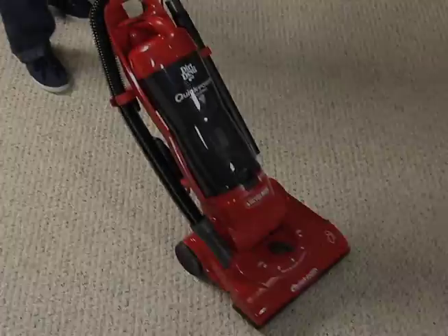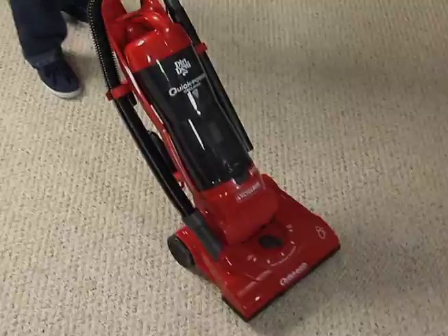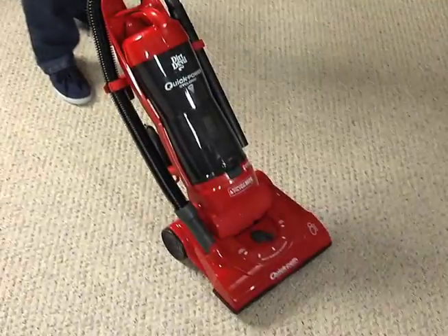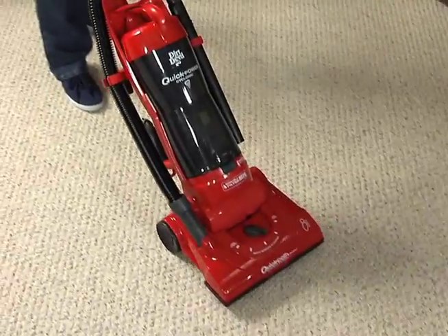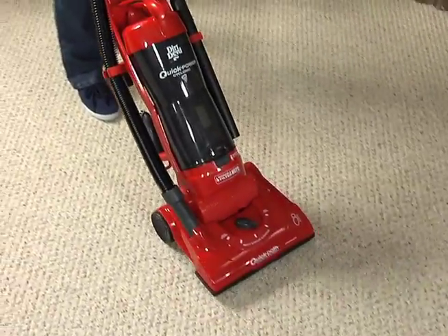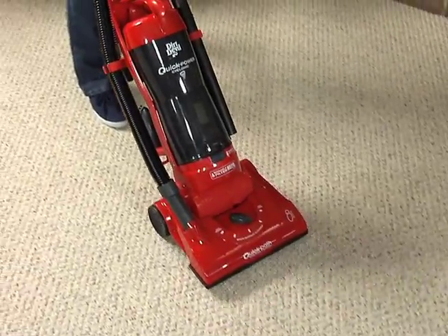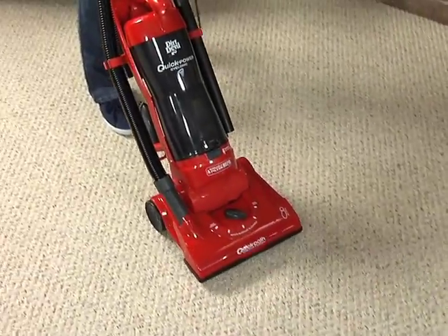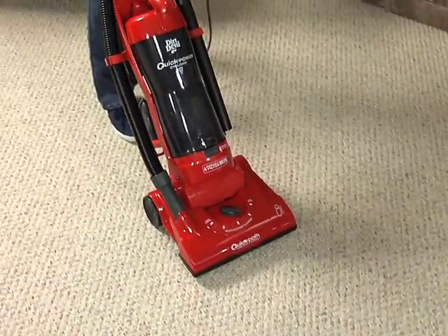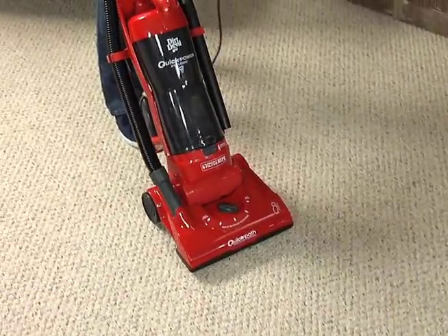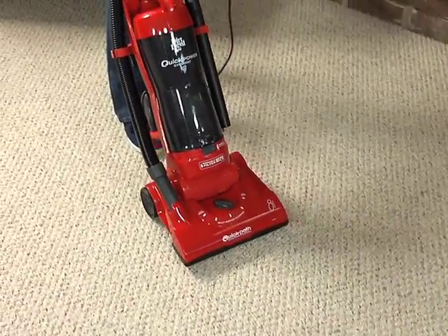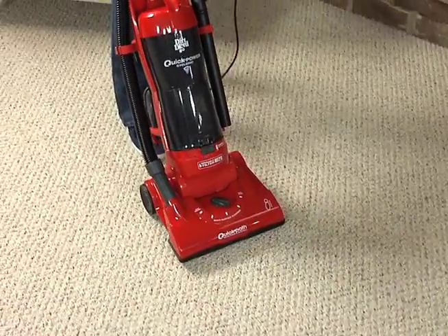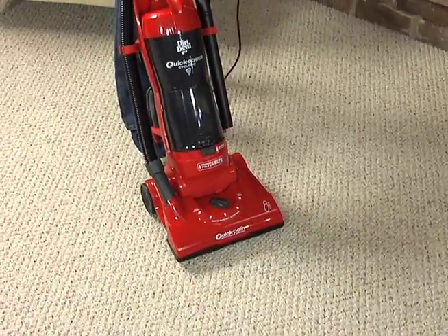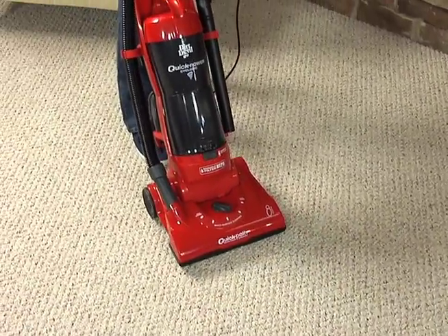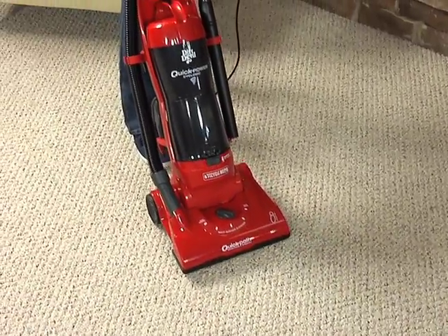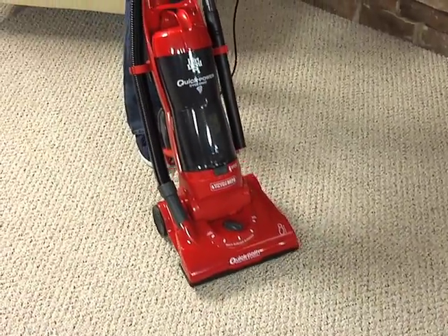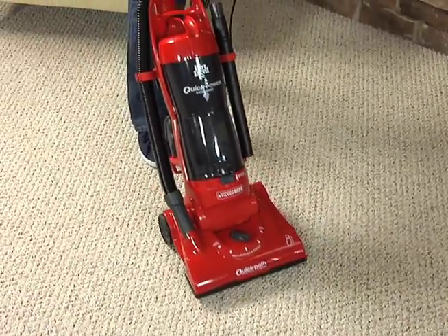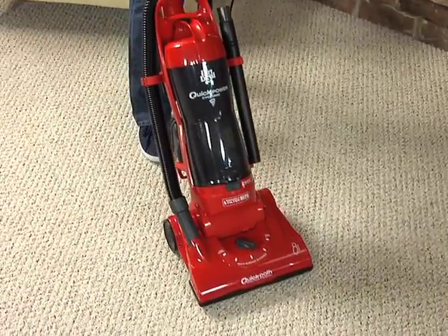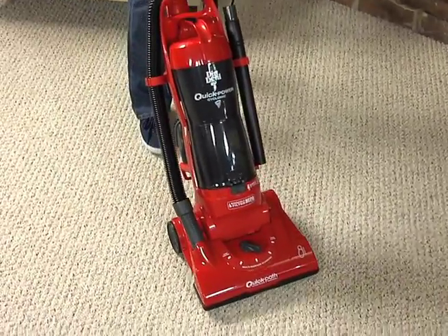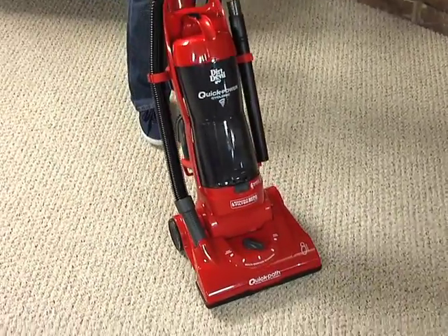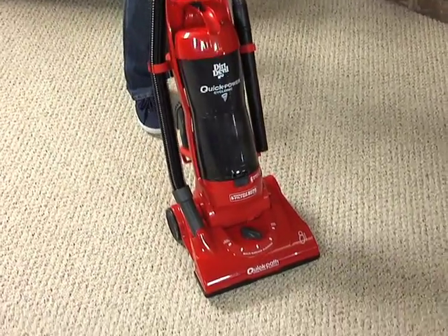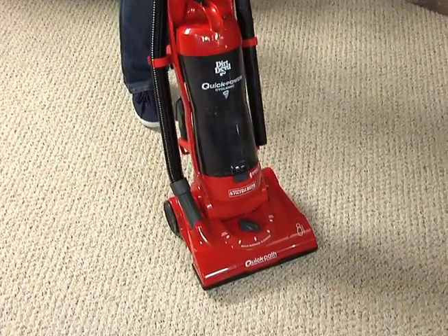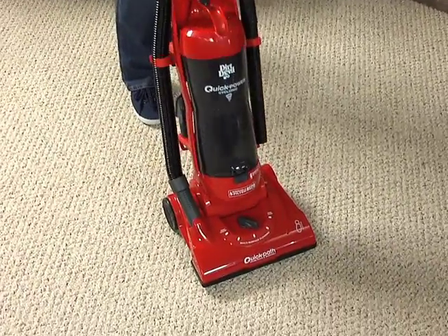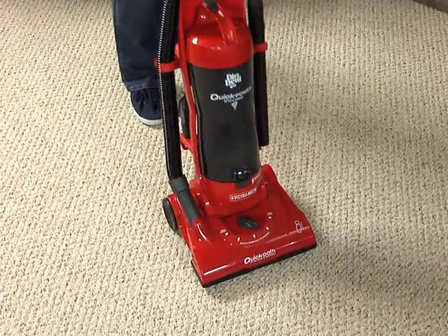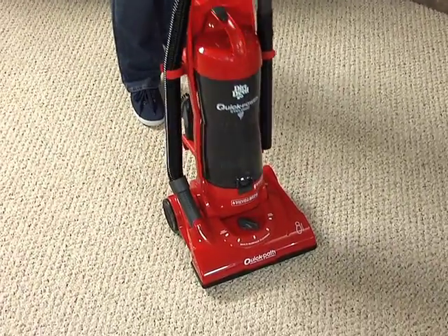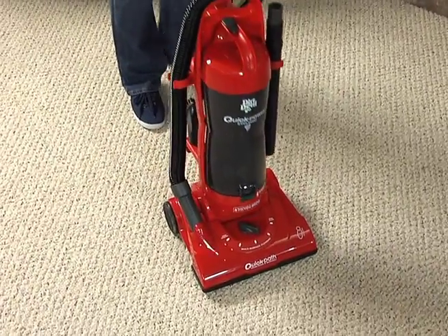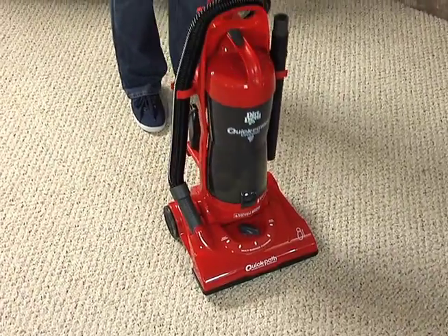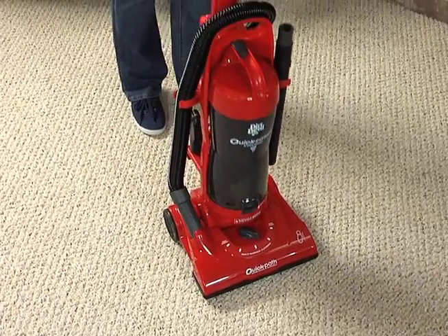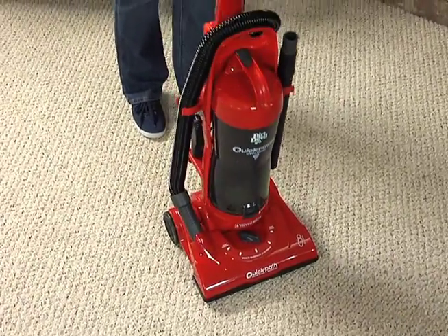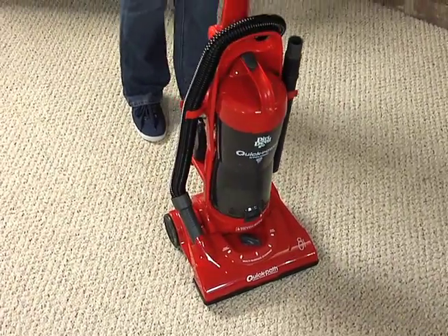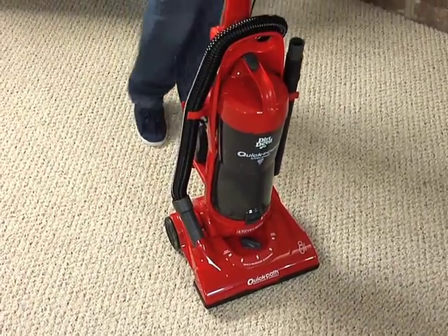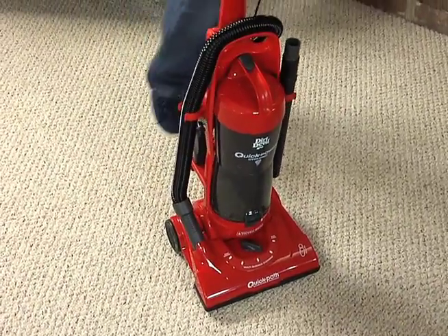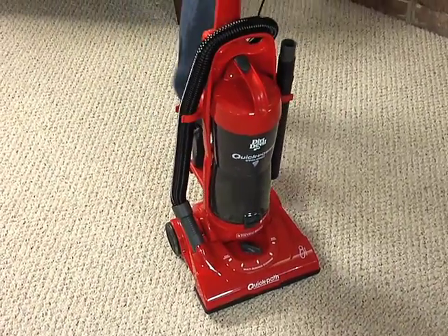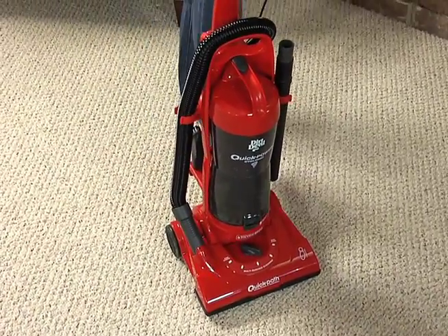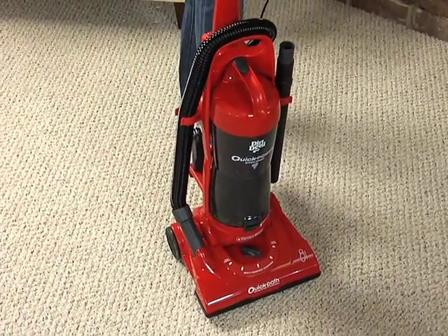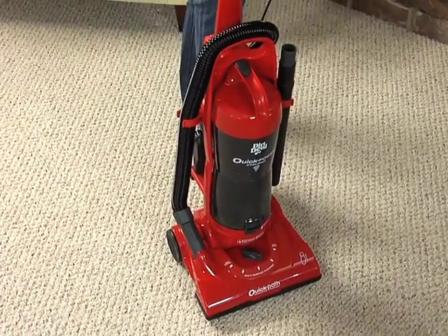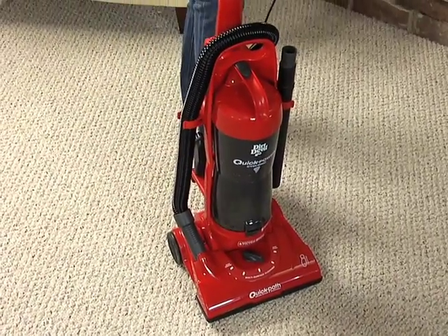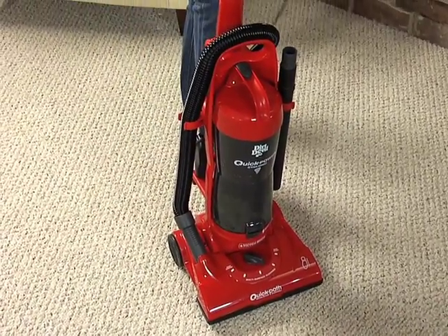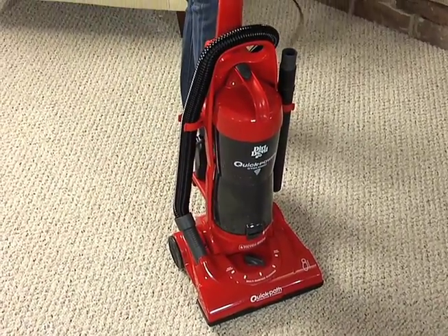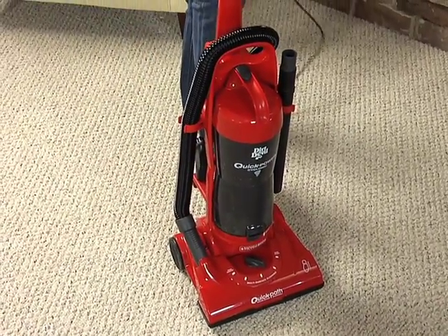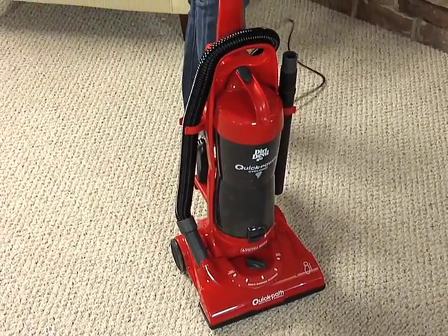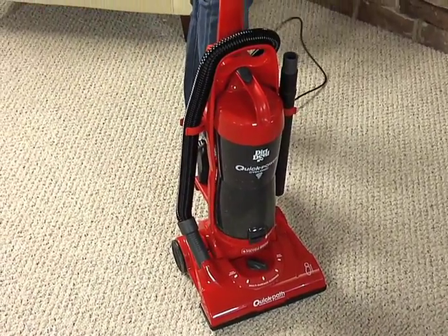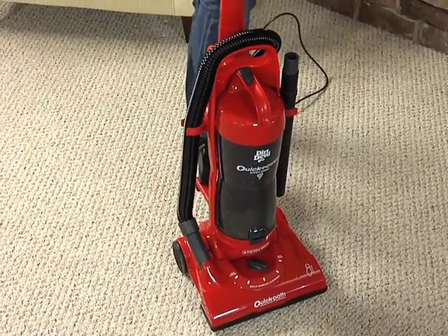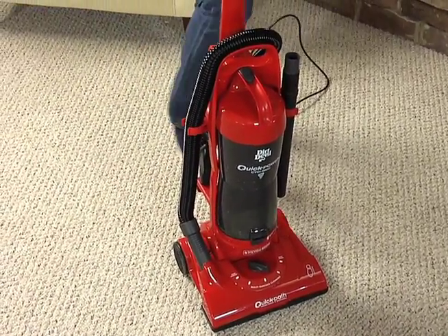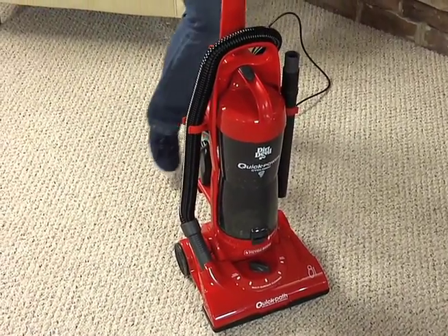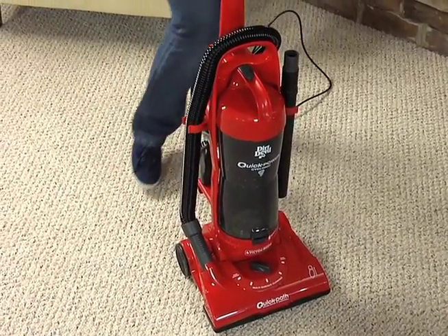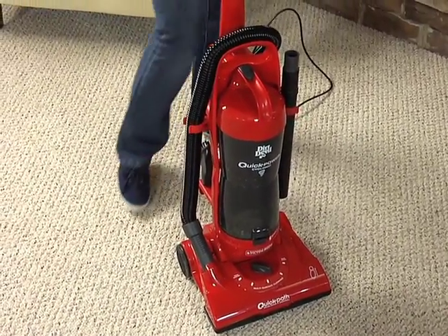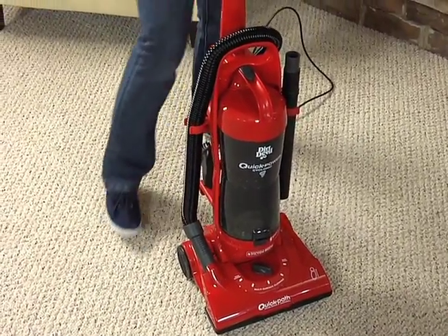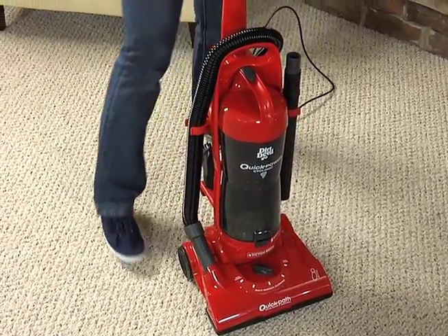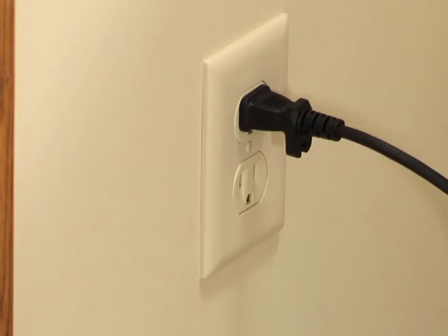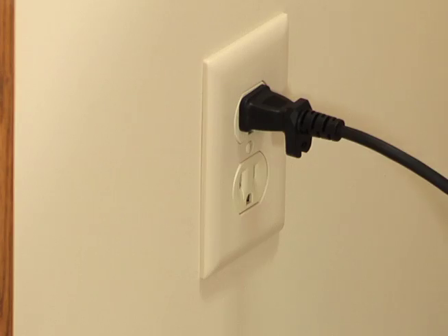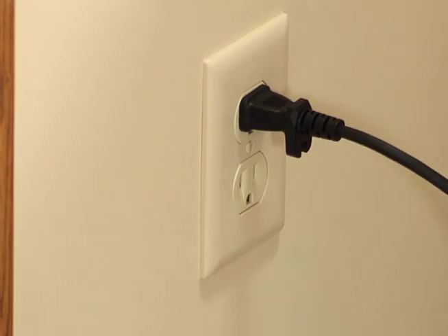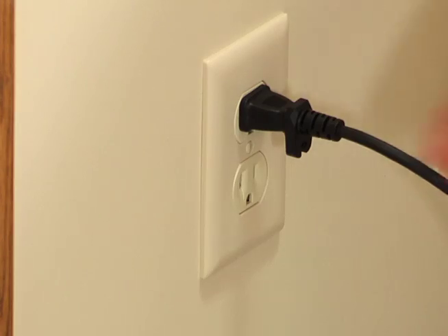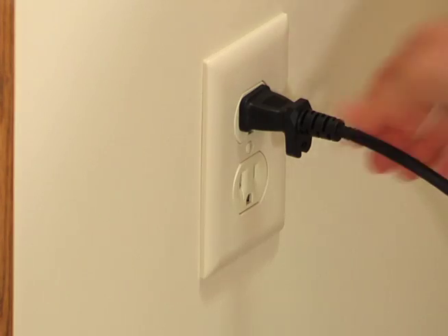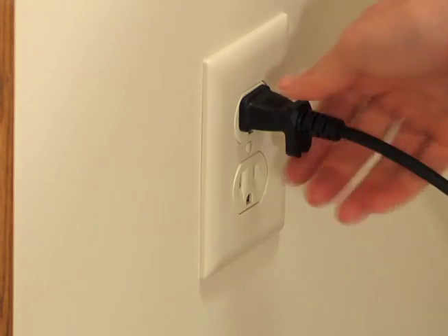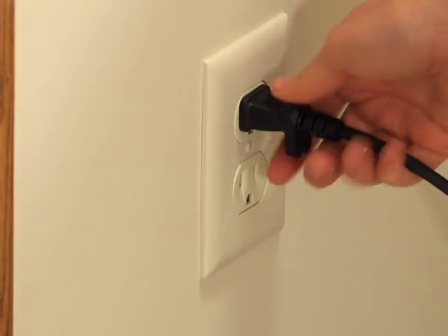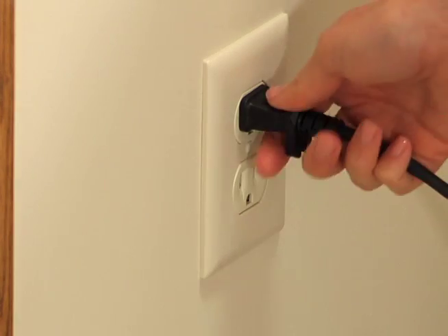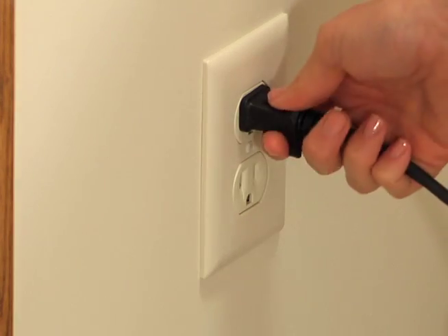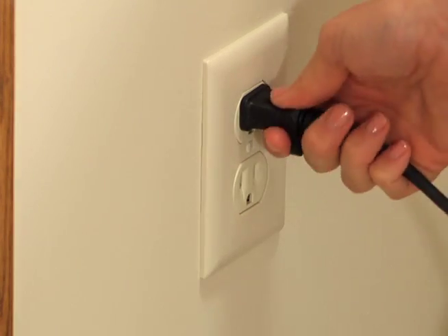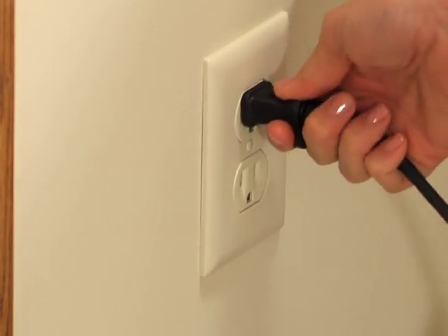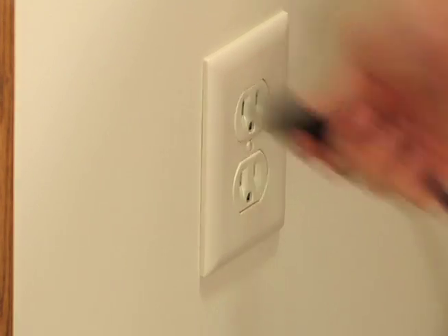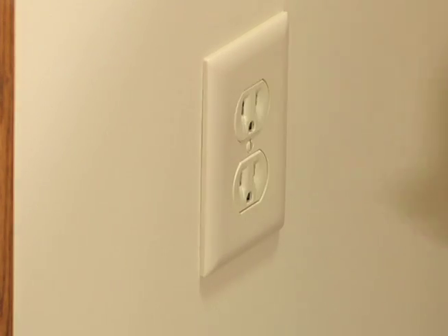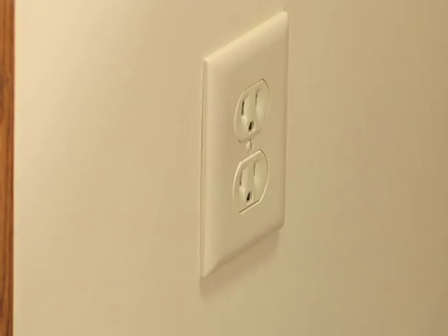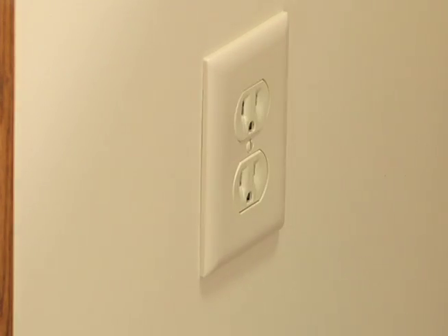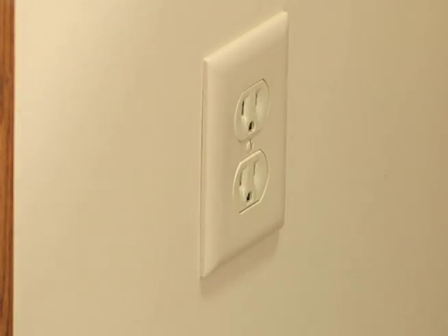To remove and clean the filters, put the cleaner in the upright position, turn the power off, and unplug the power cord.